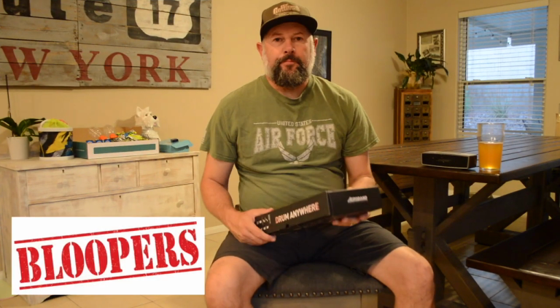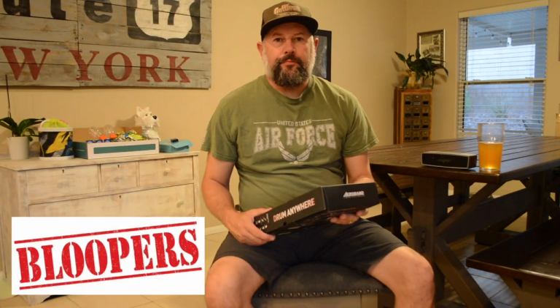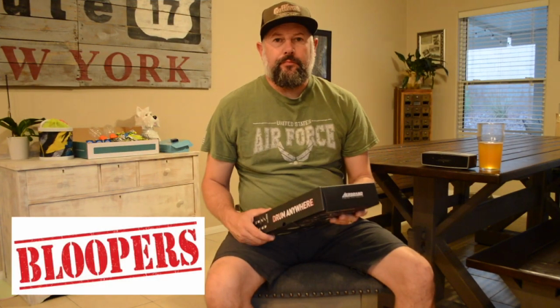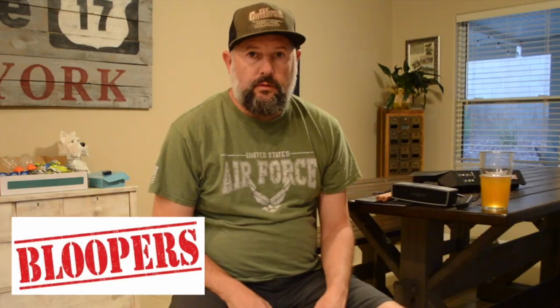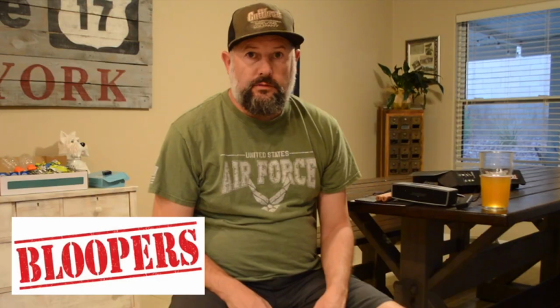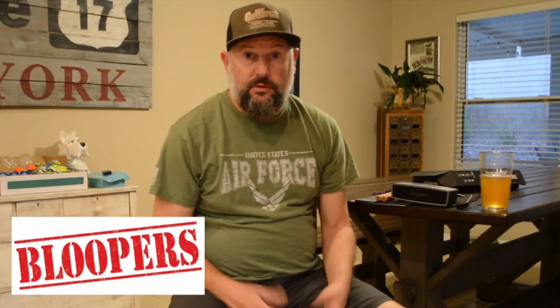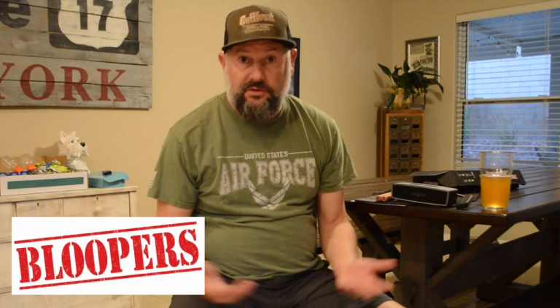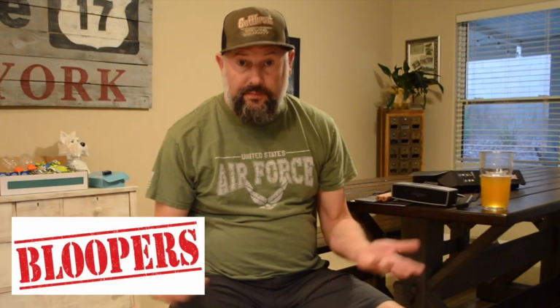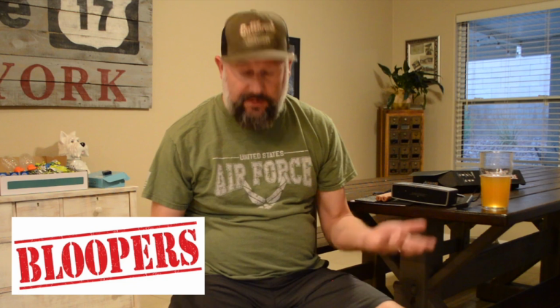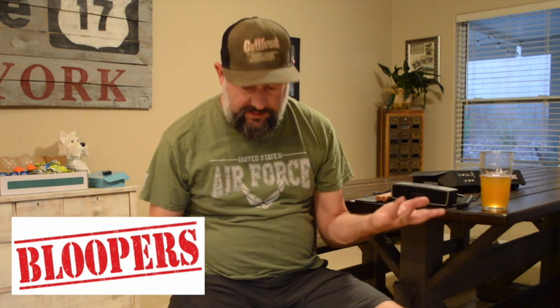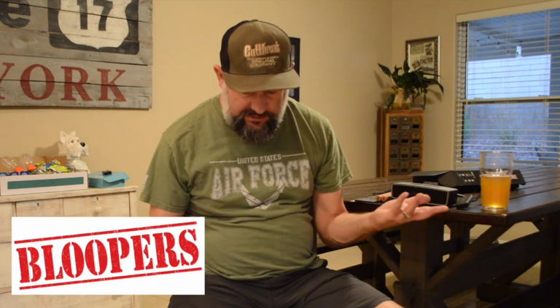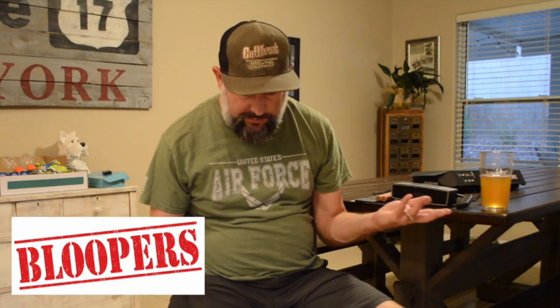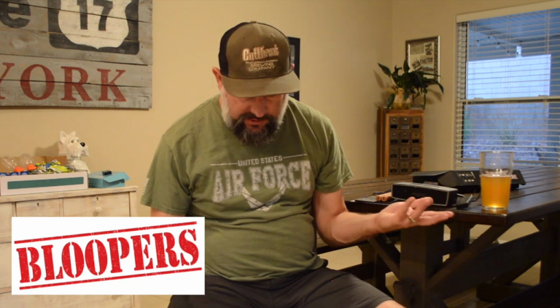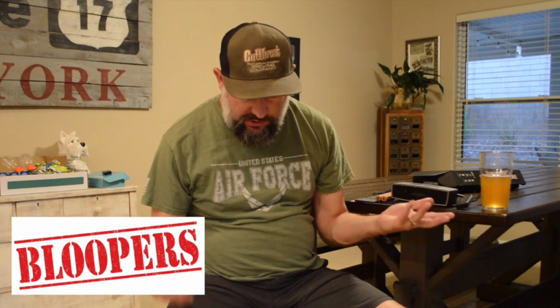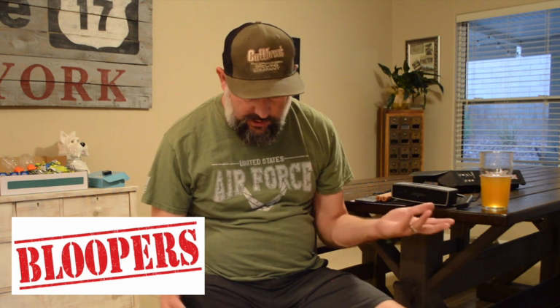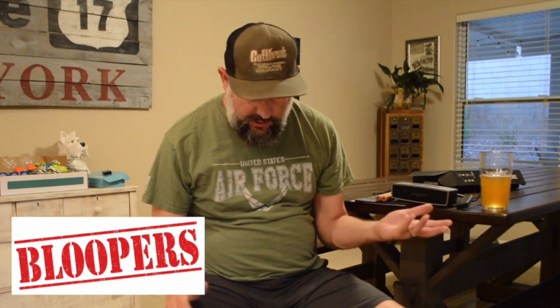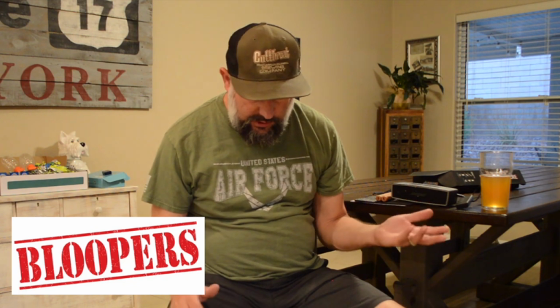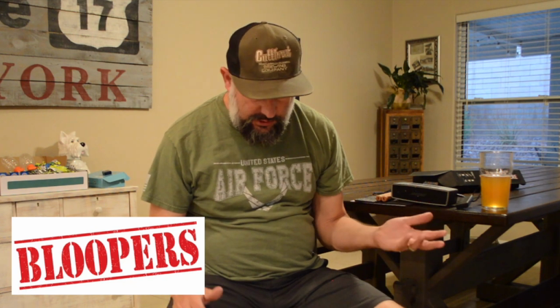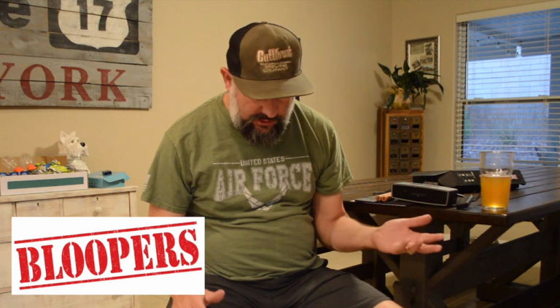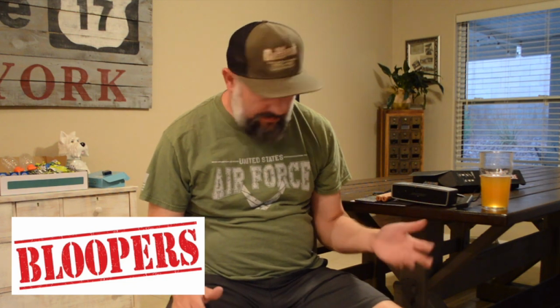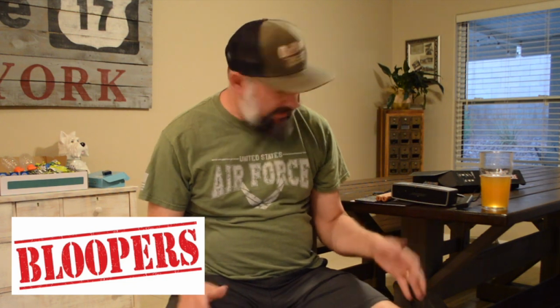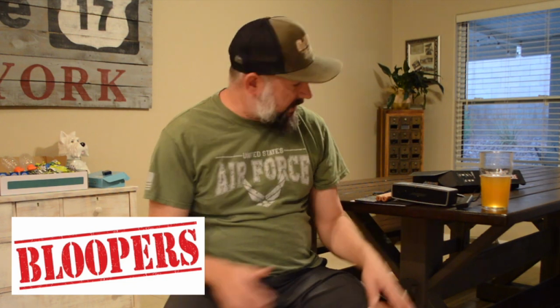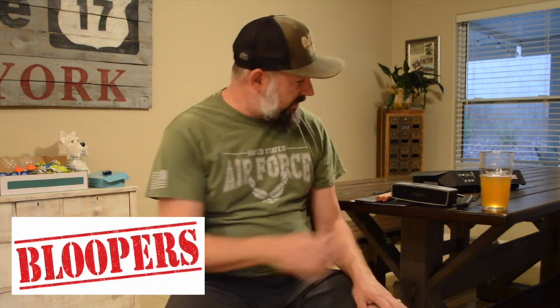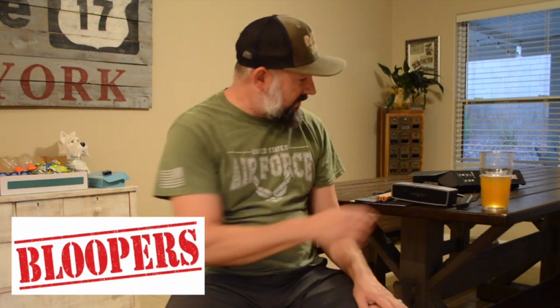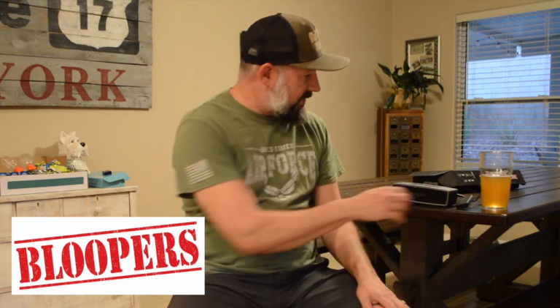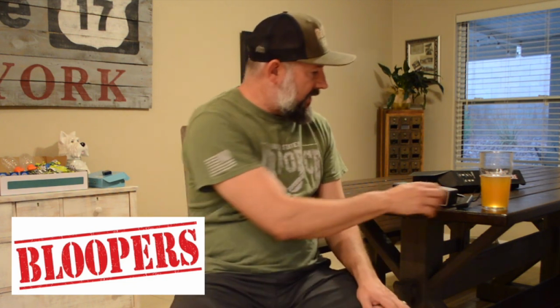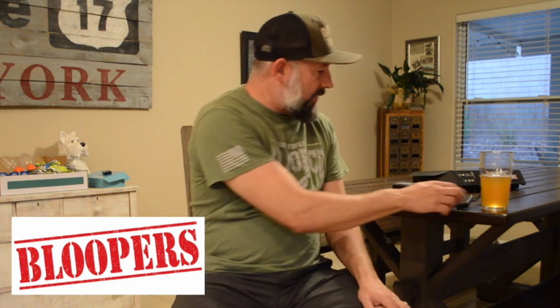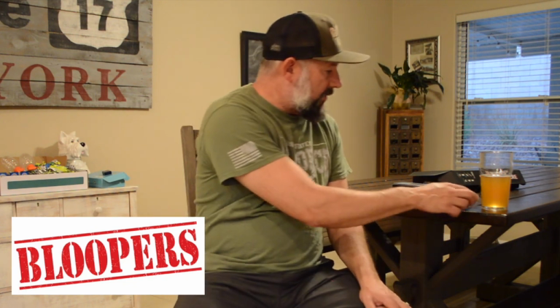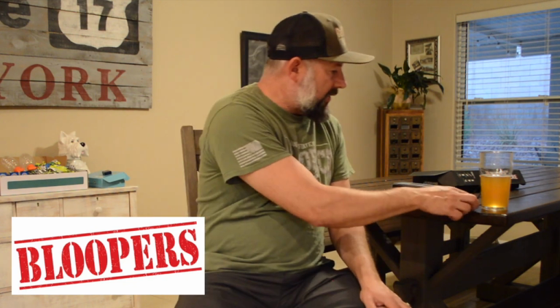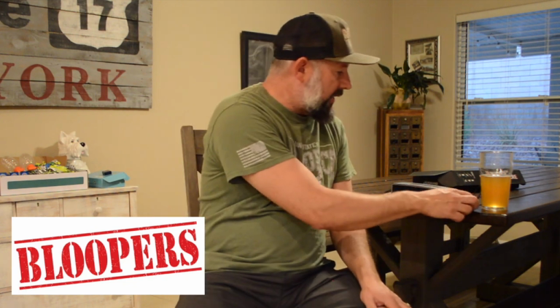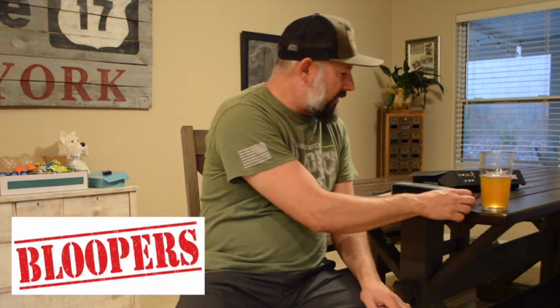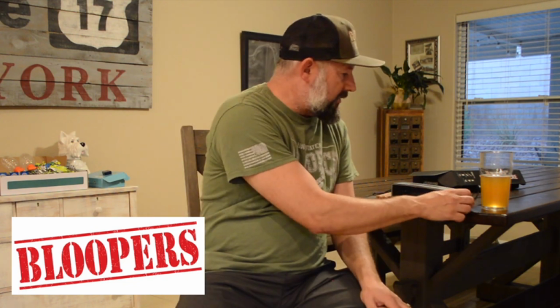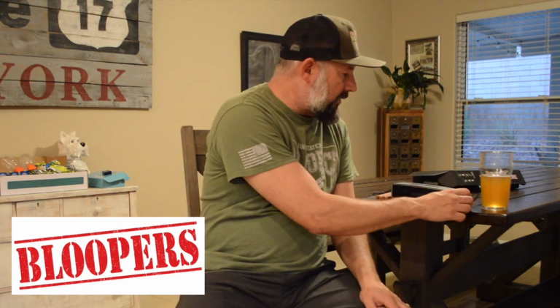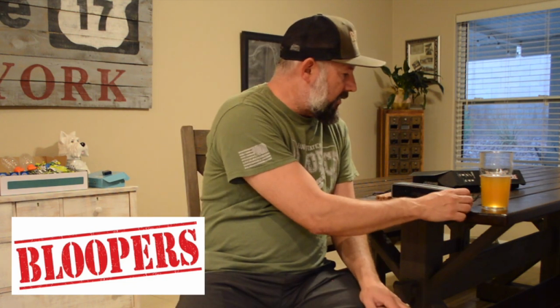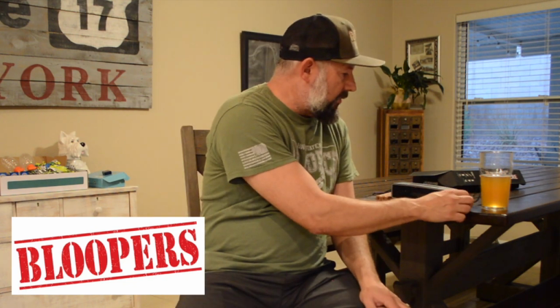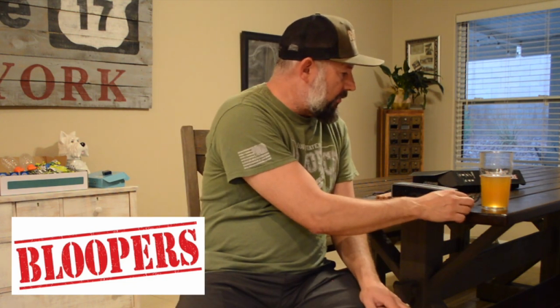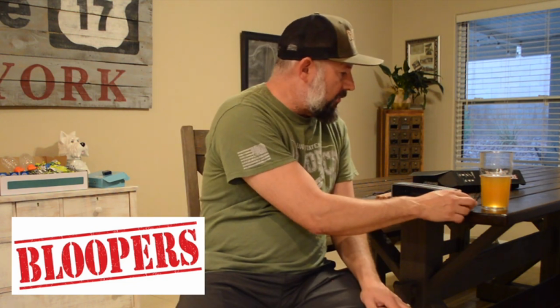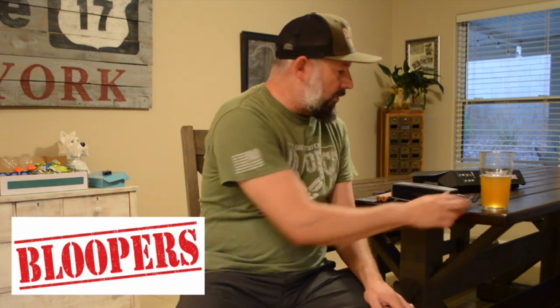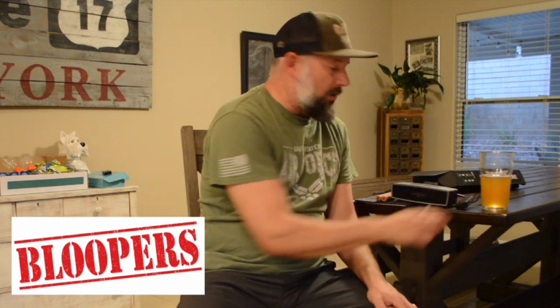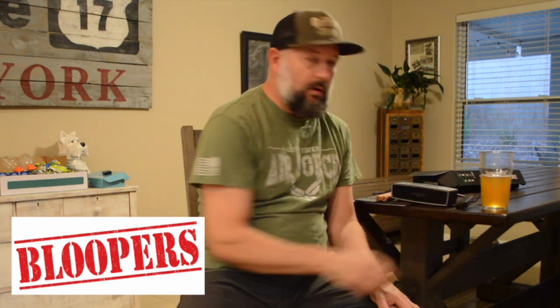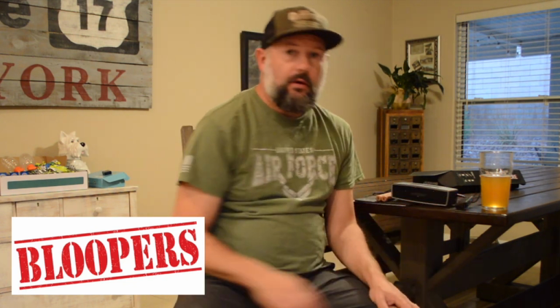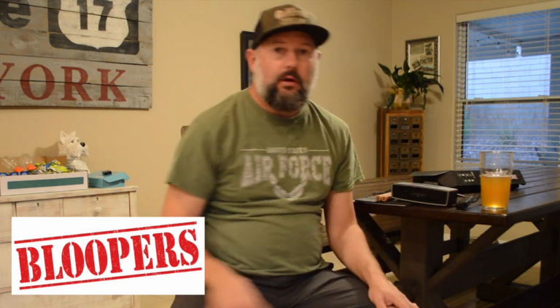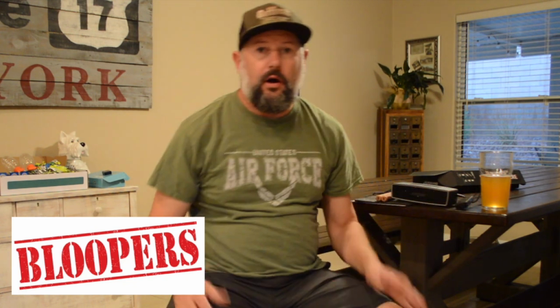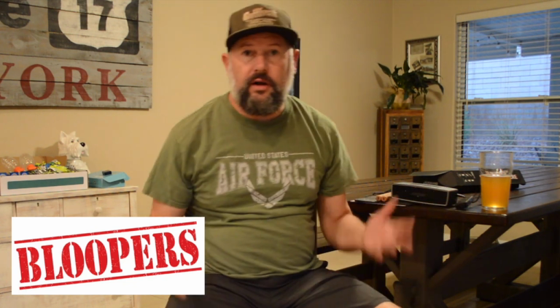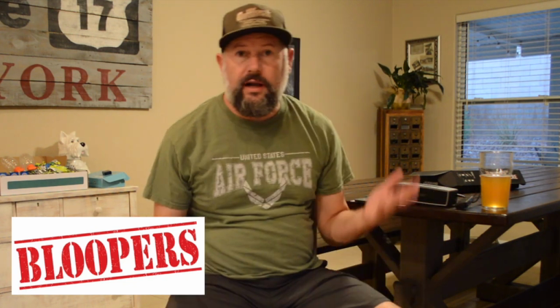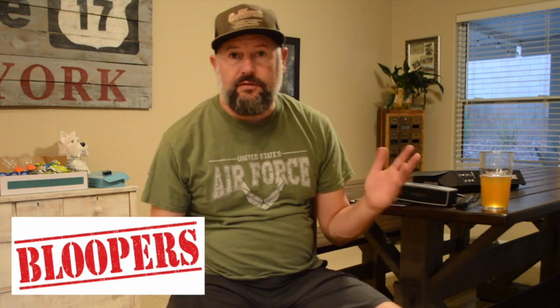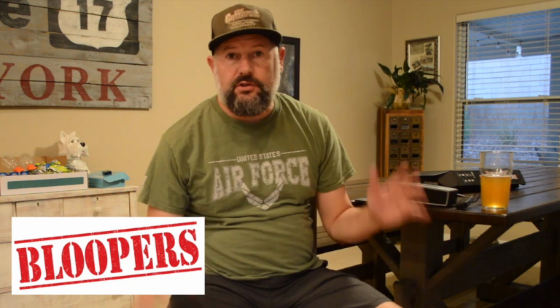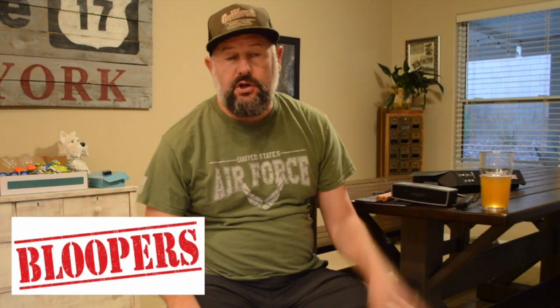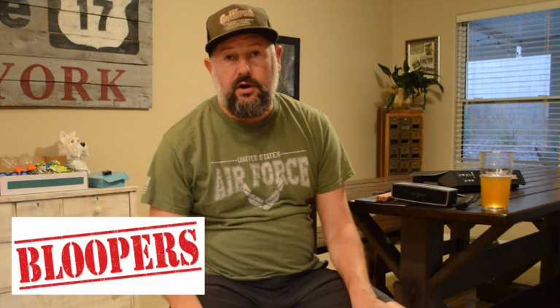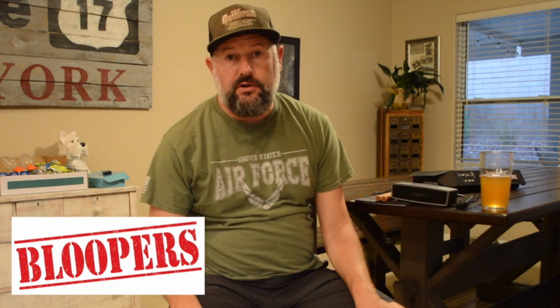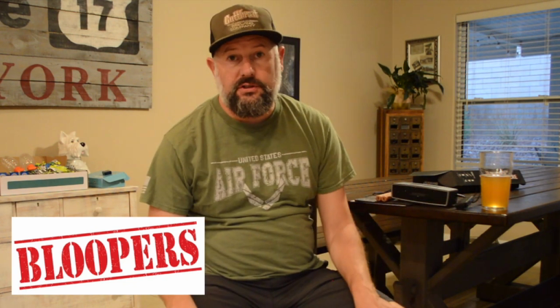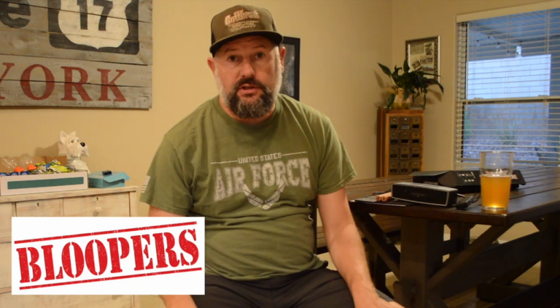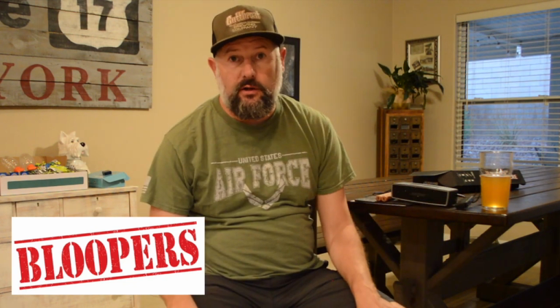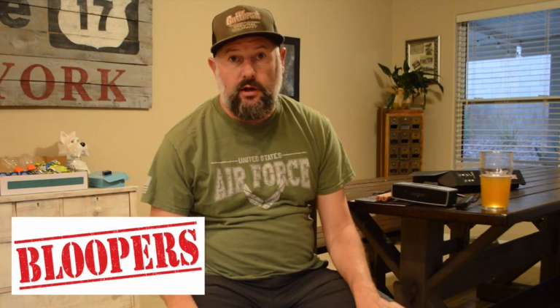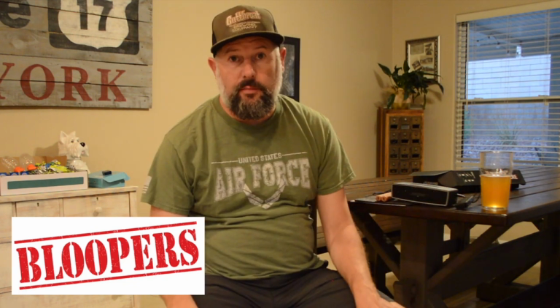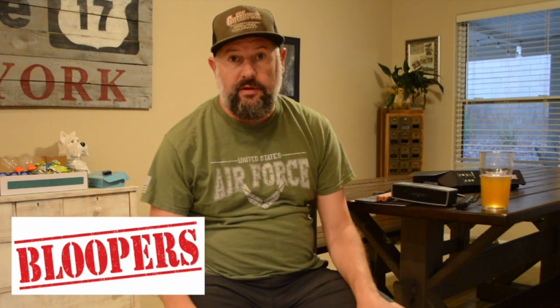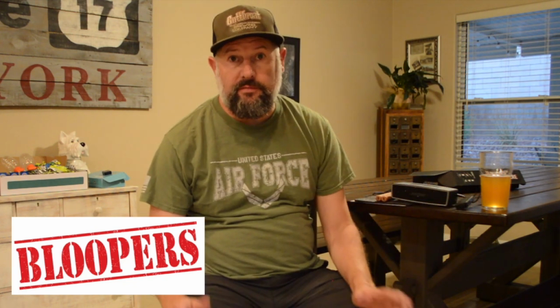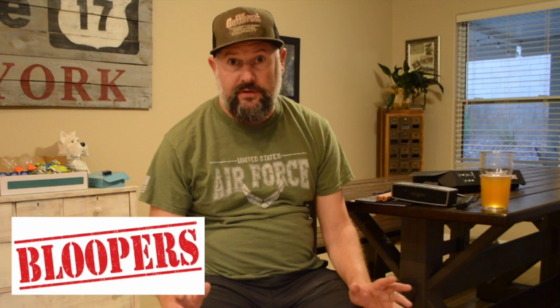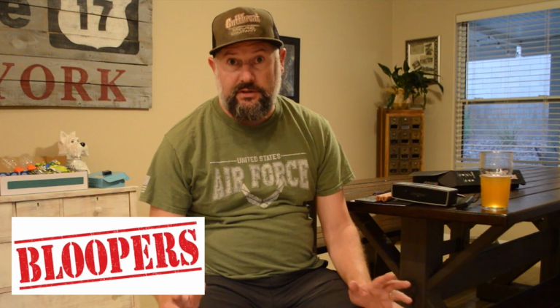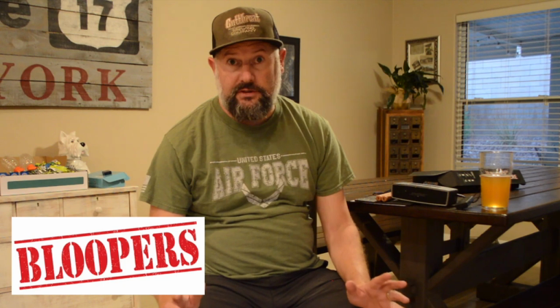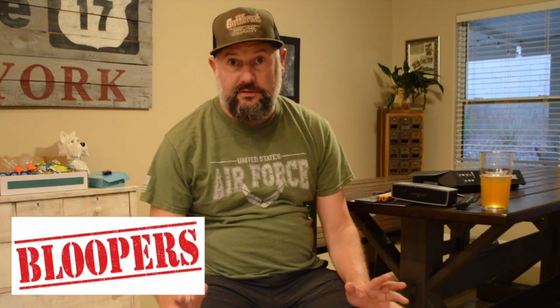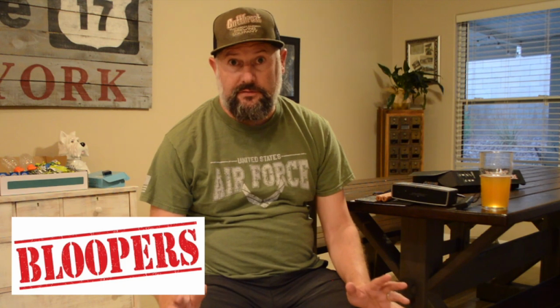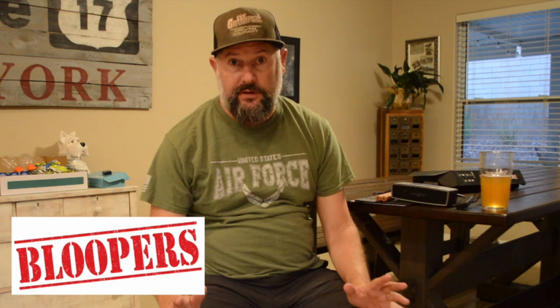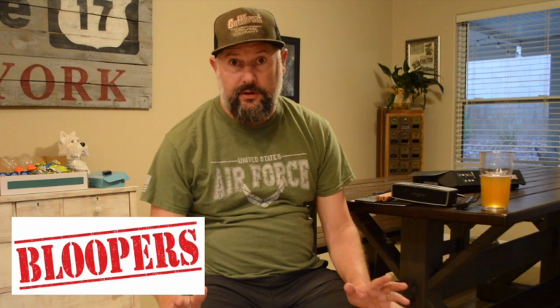Something needed to be charged because it stopped working, so I had to charge everything and finish the video.